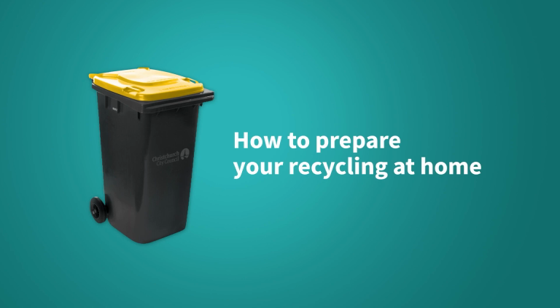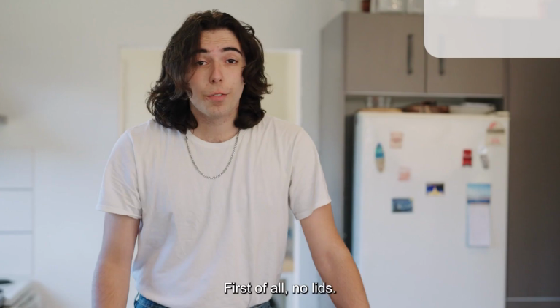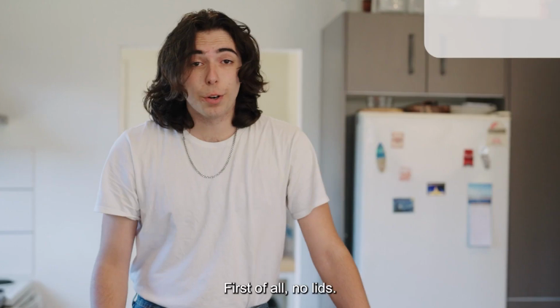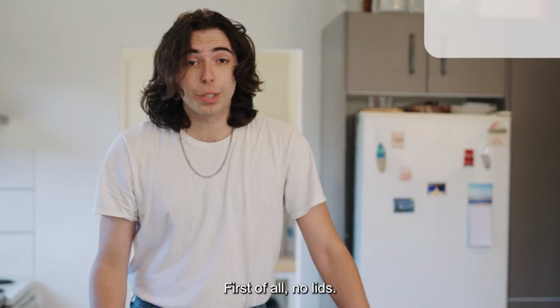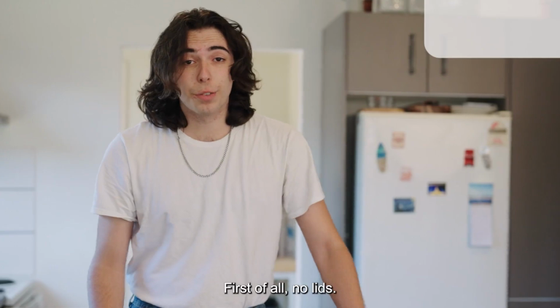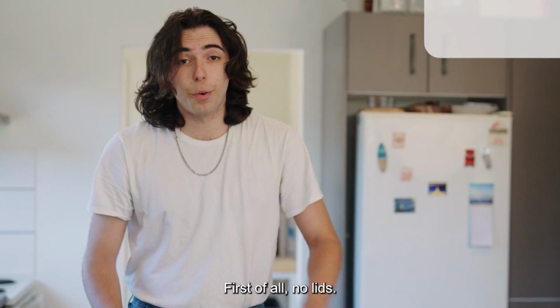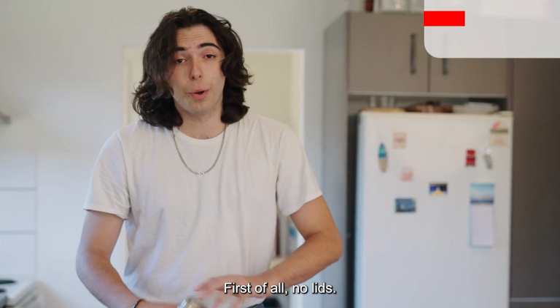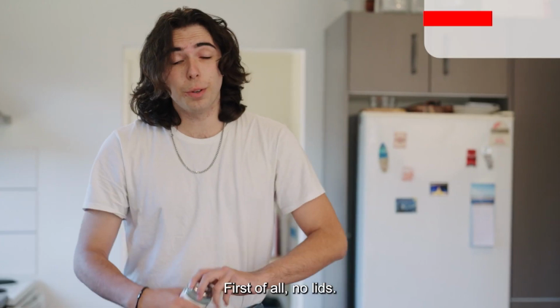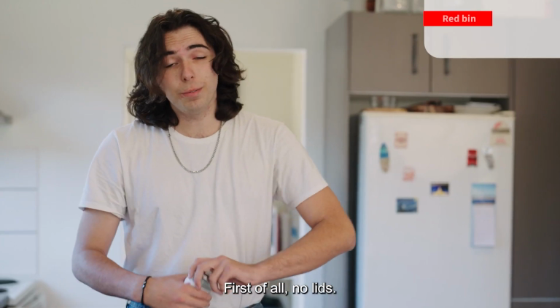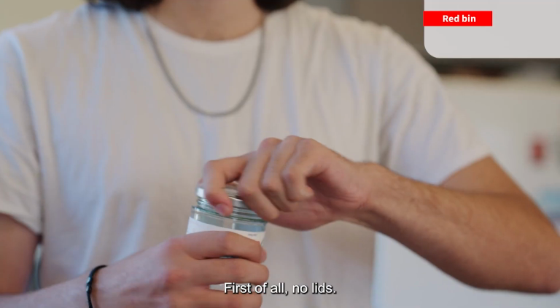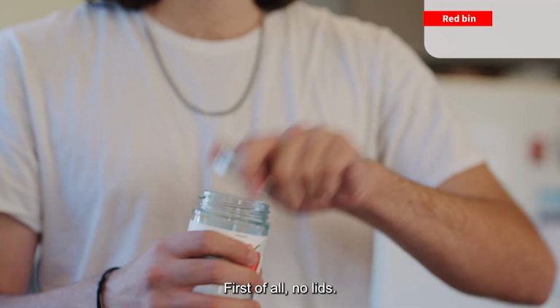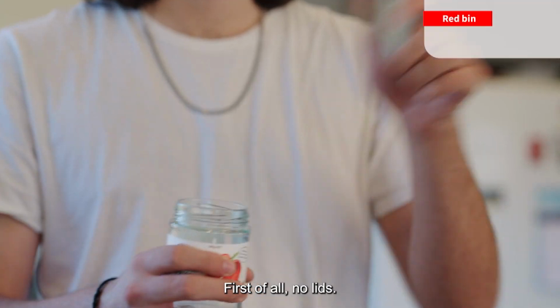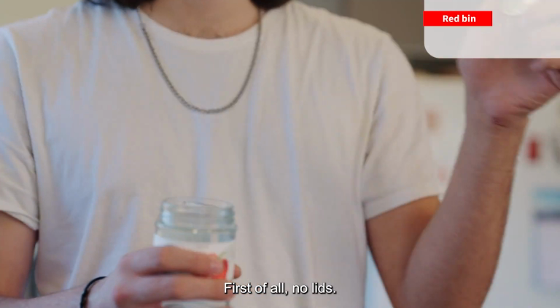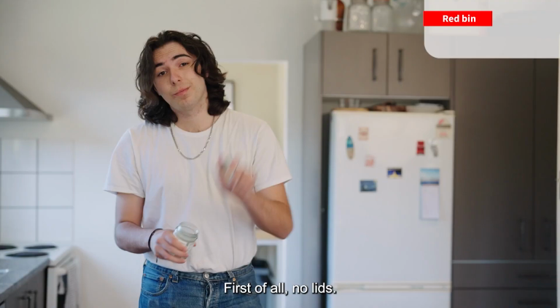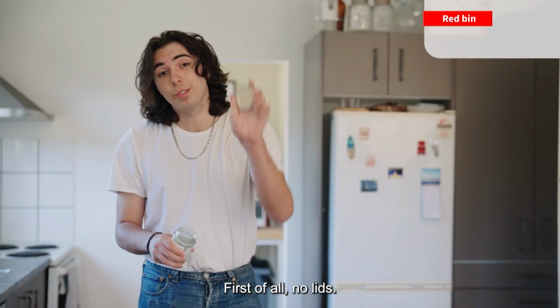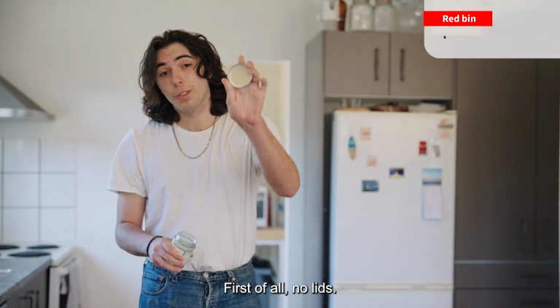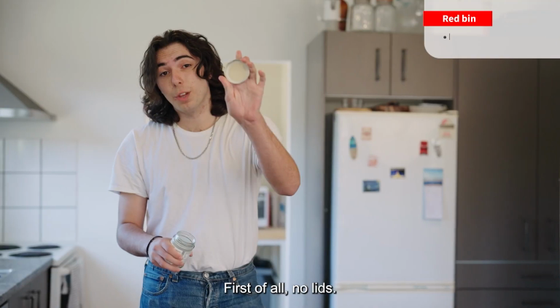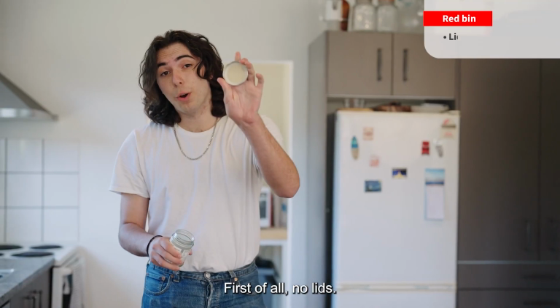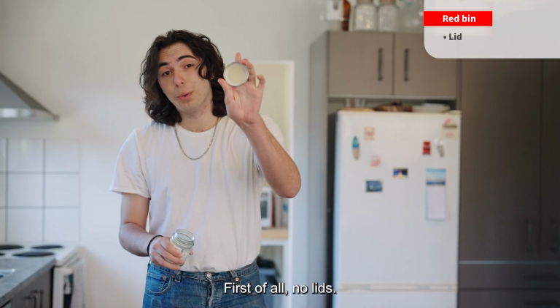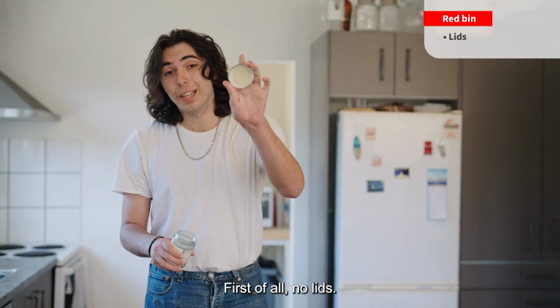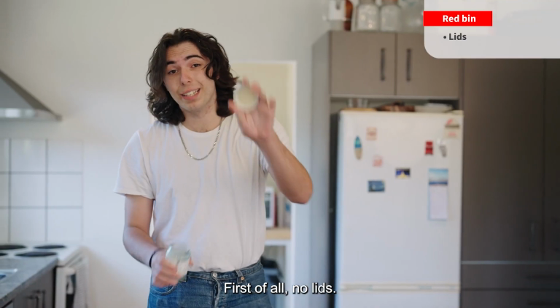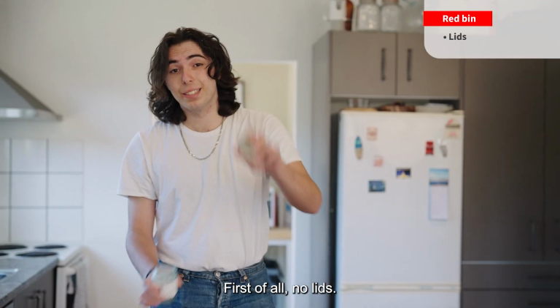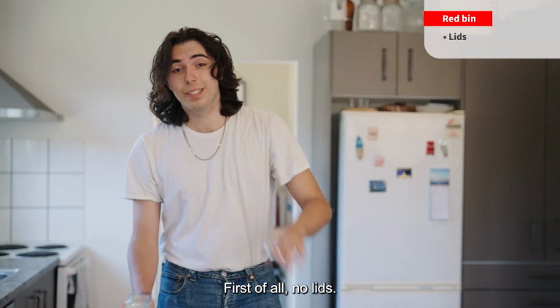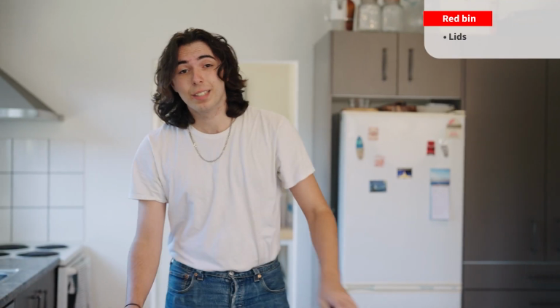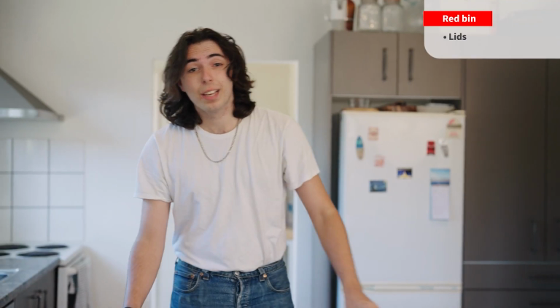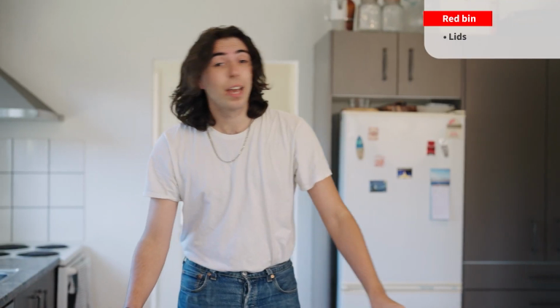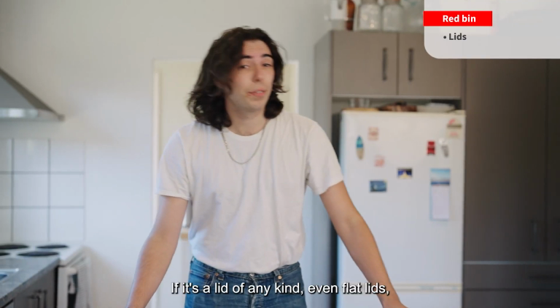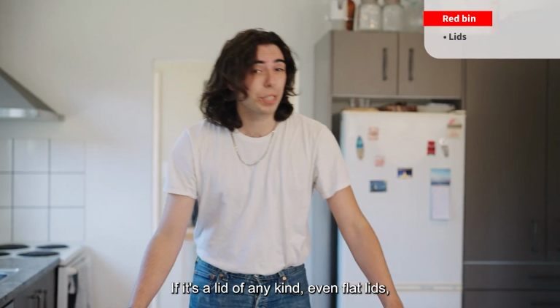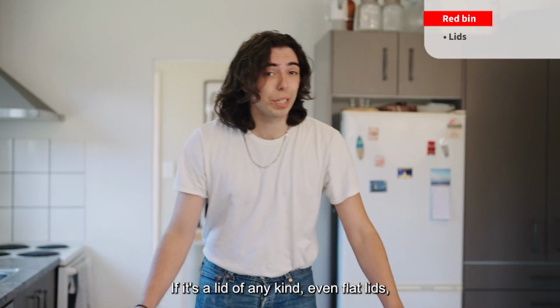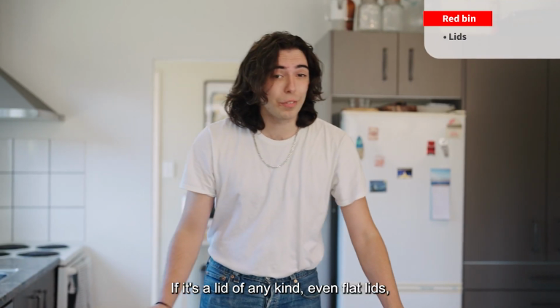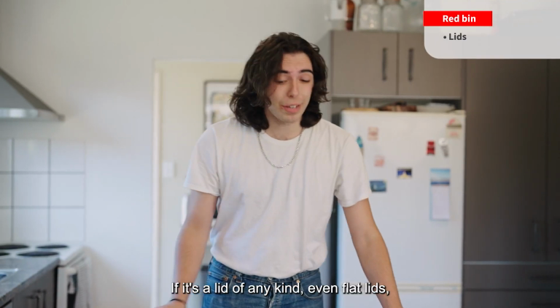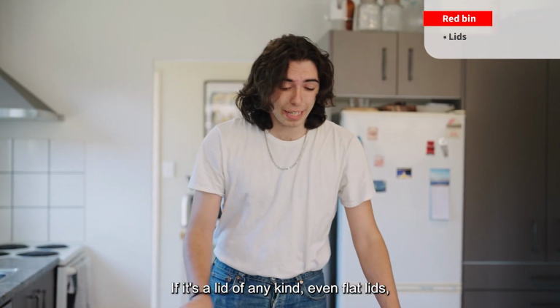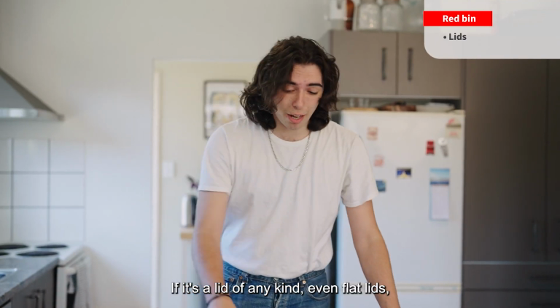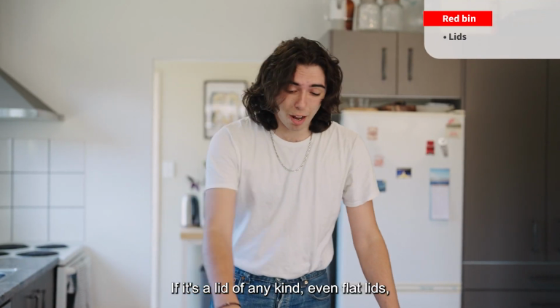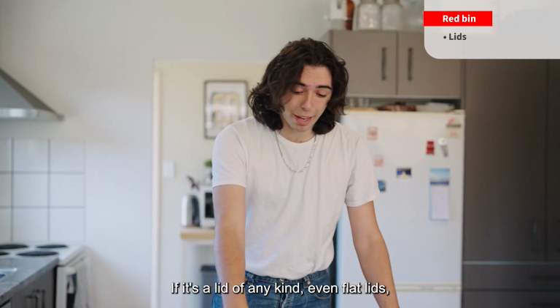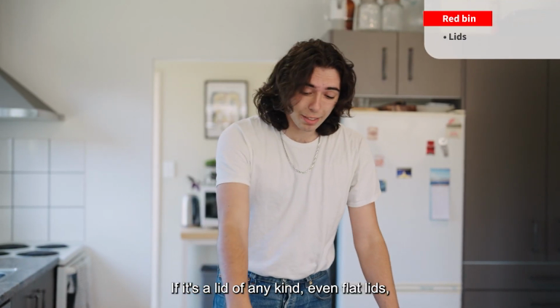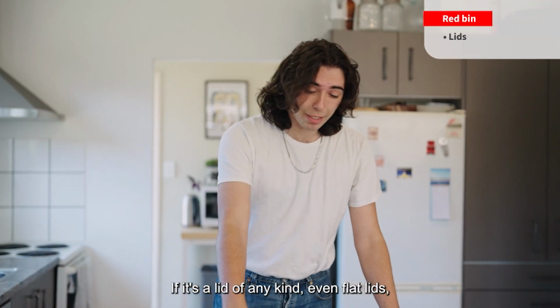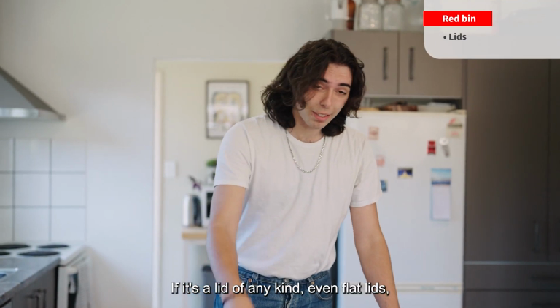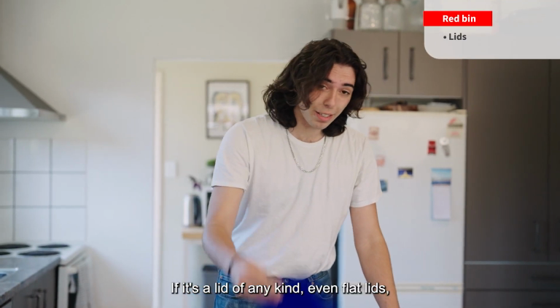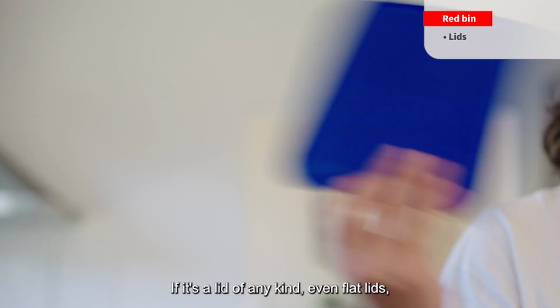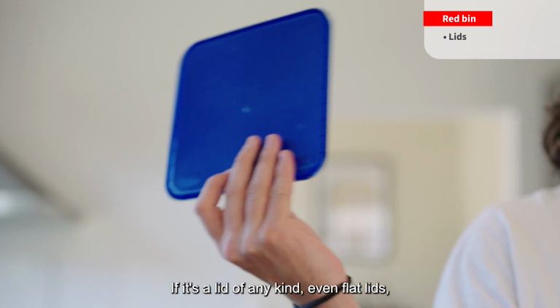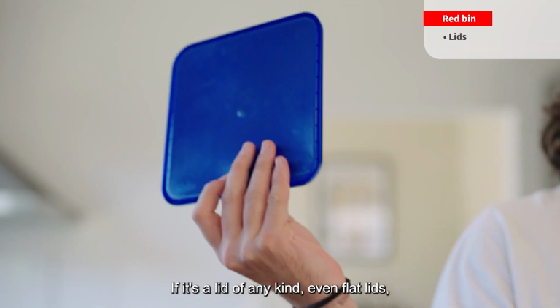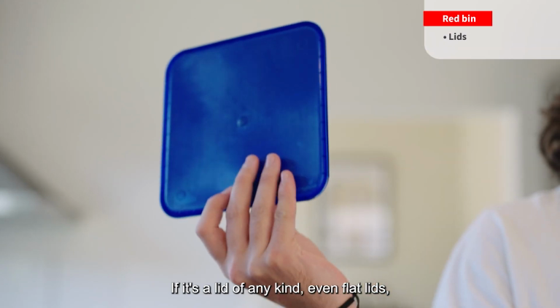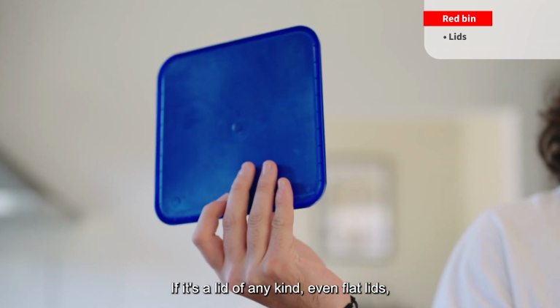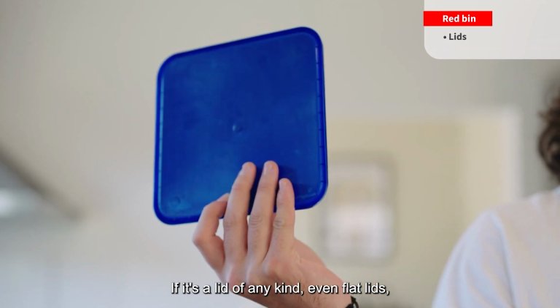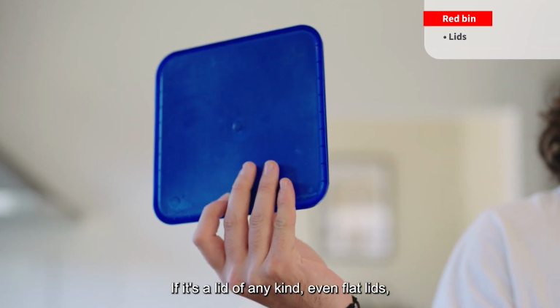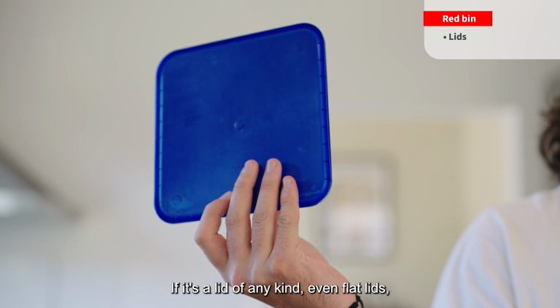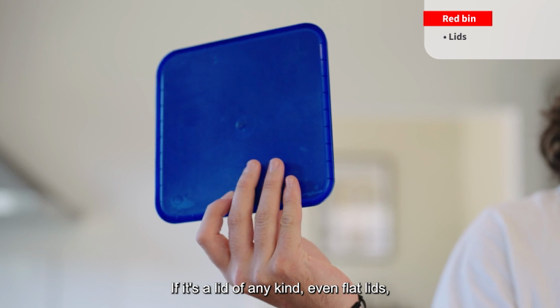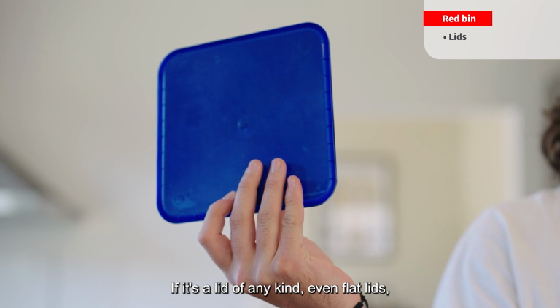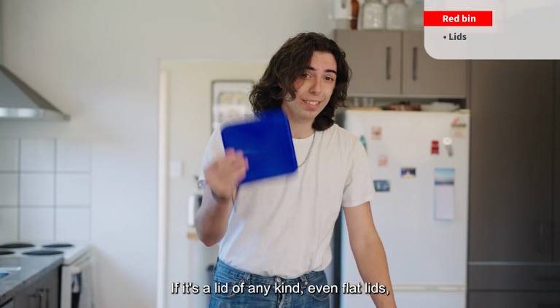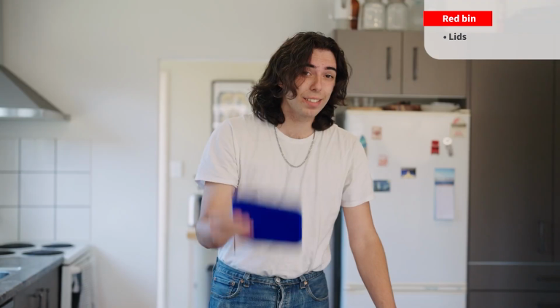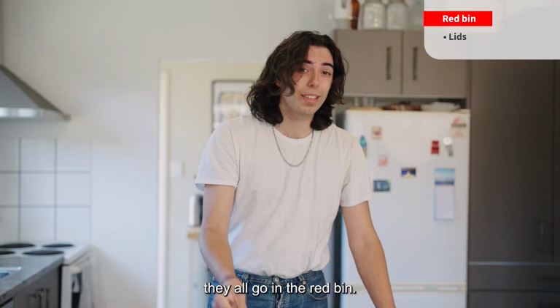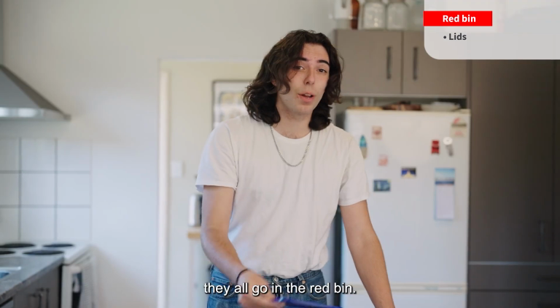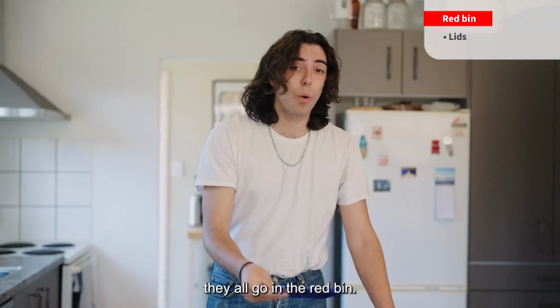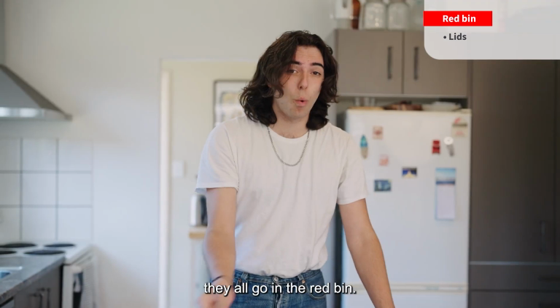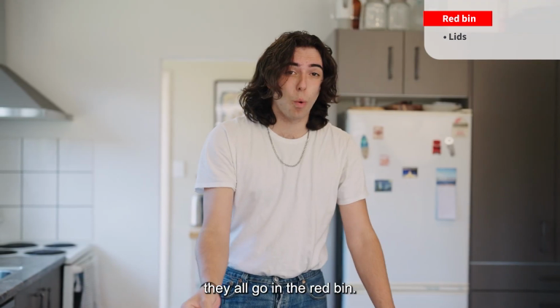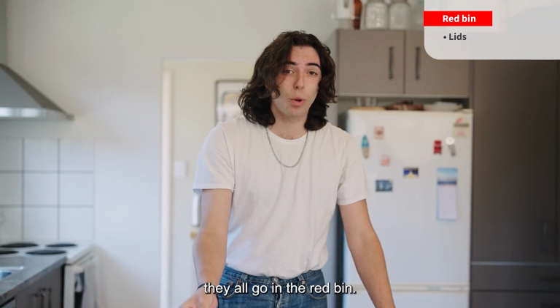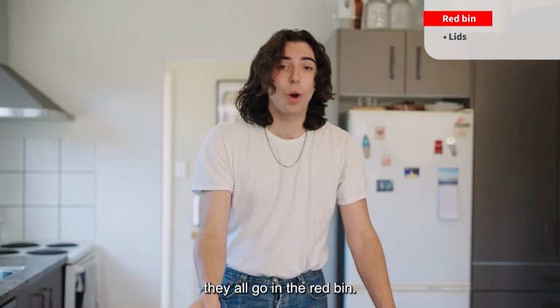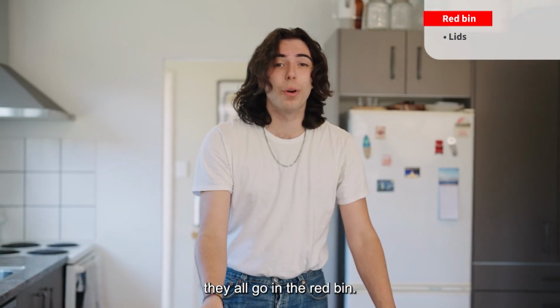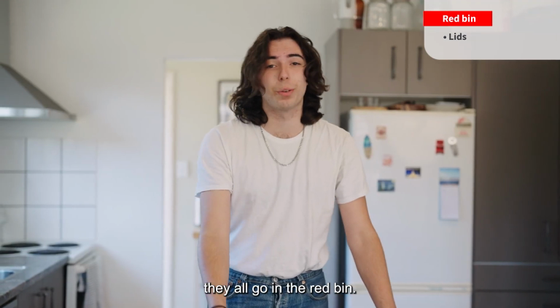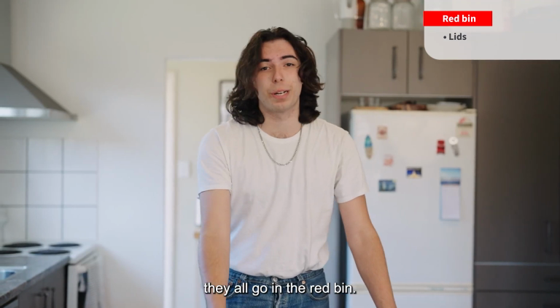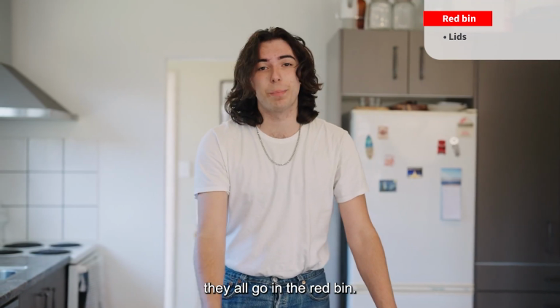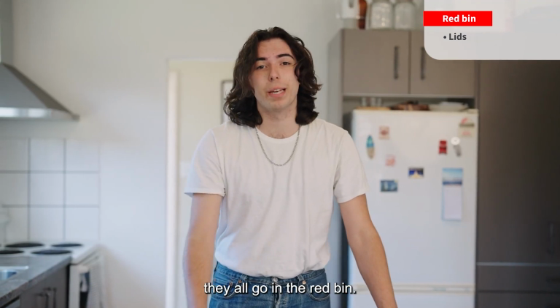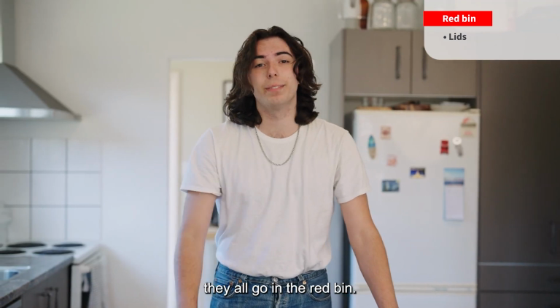First of all, no lids. A lid of any kind, even flat lids, they all go in the red bin.